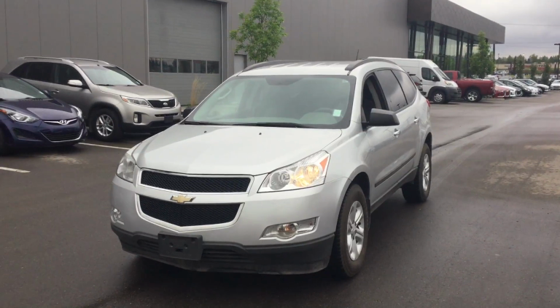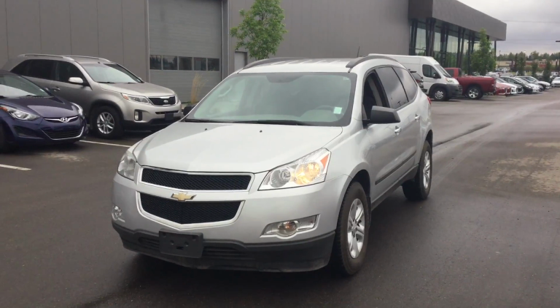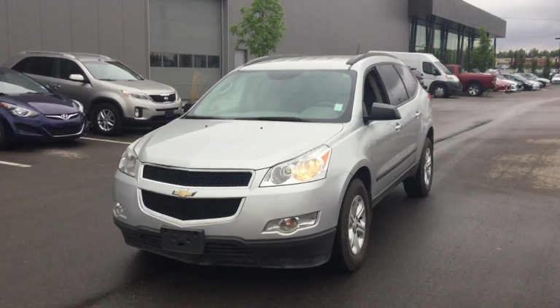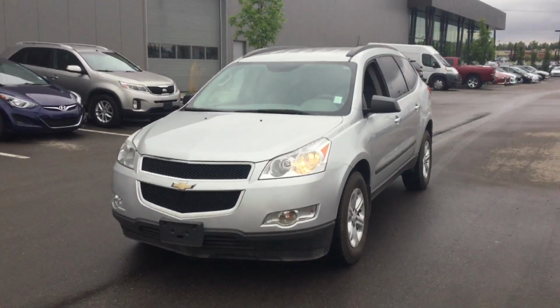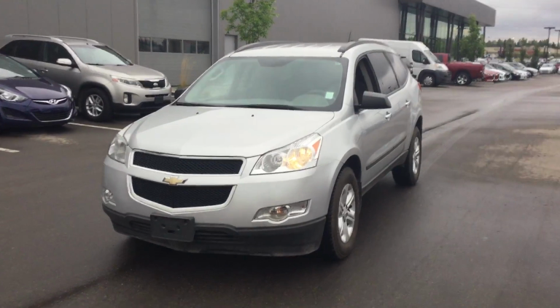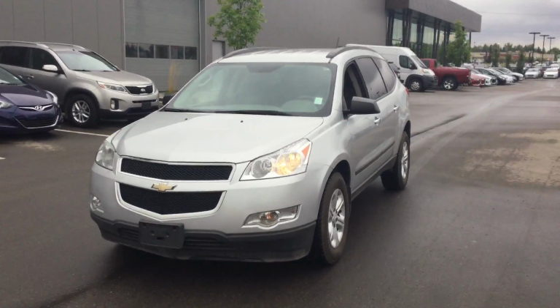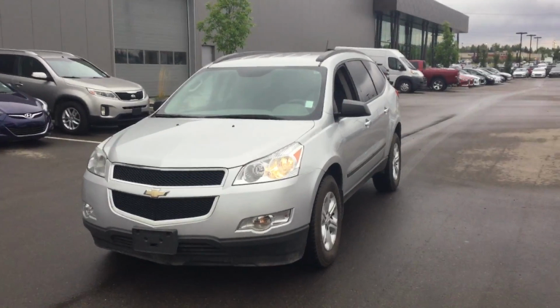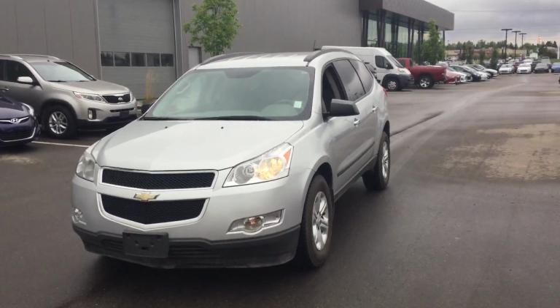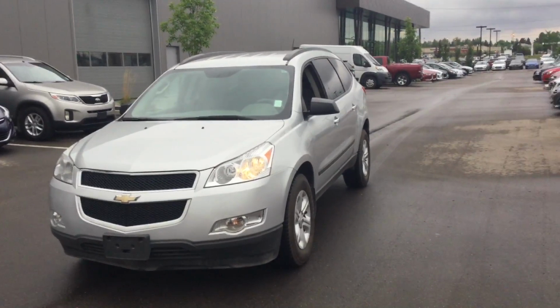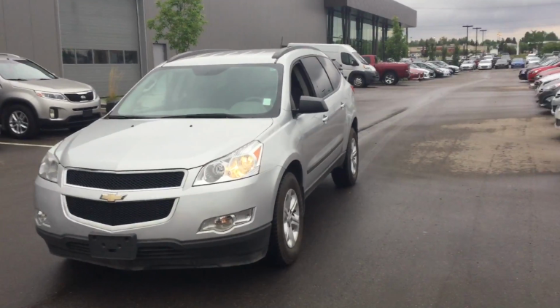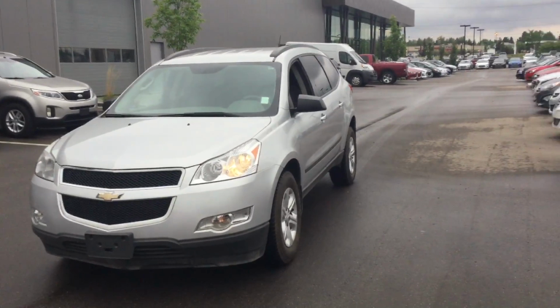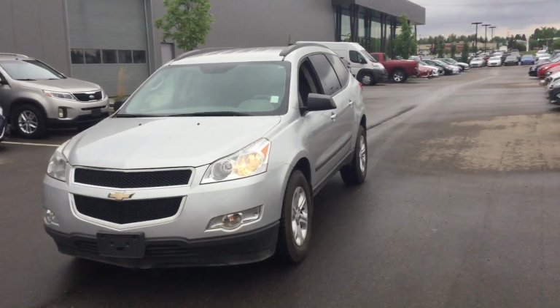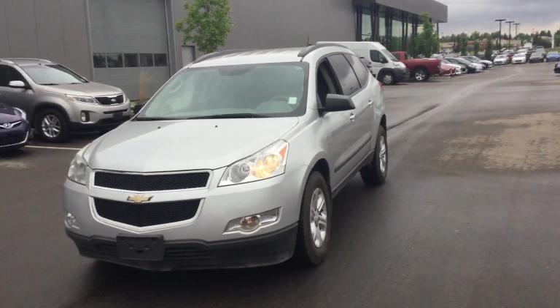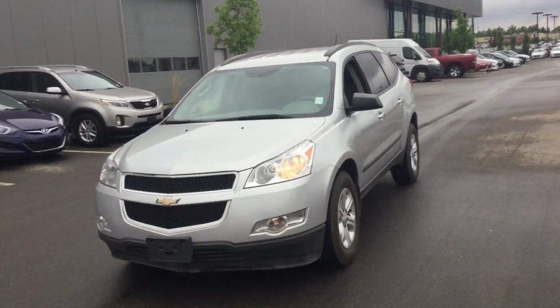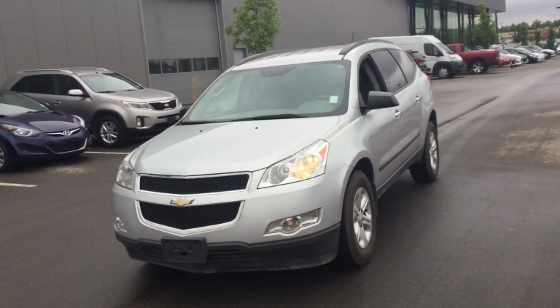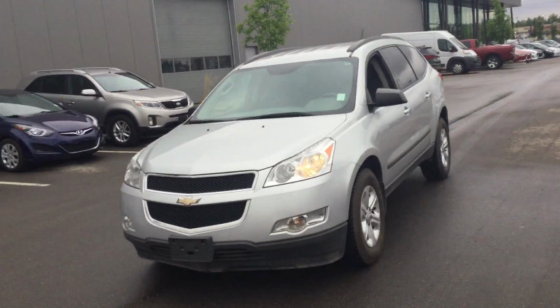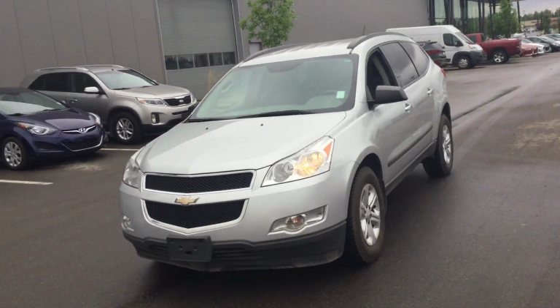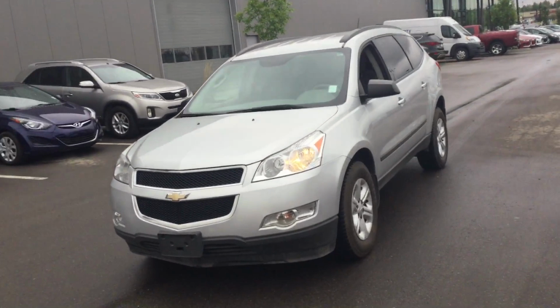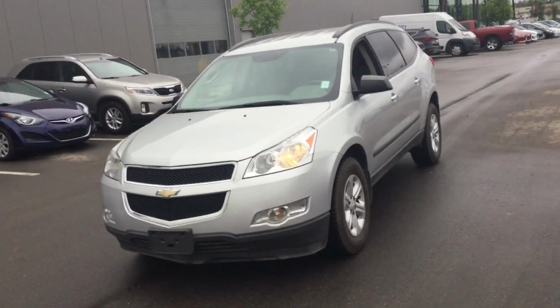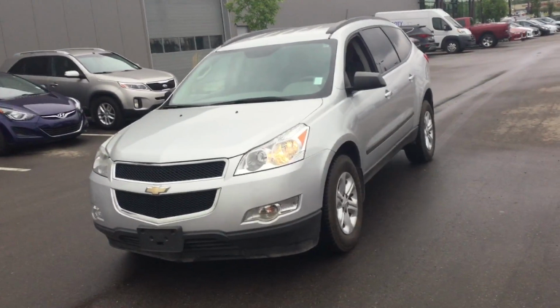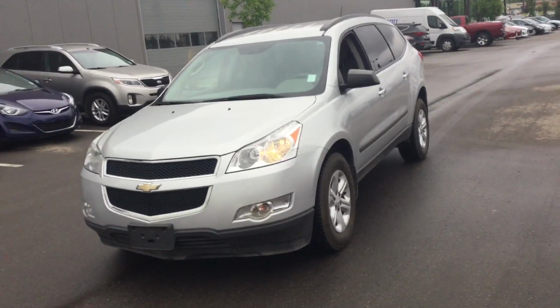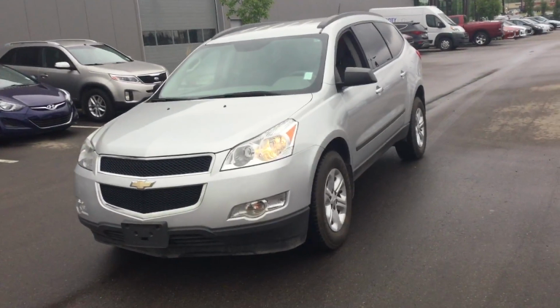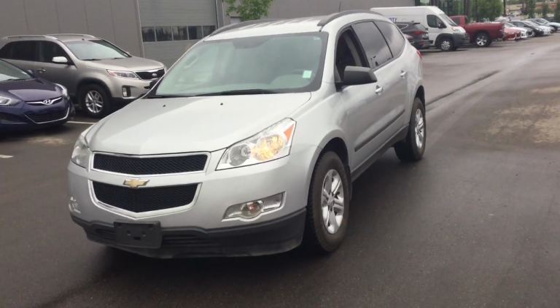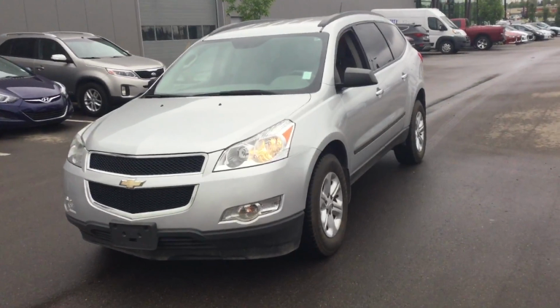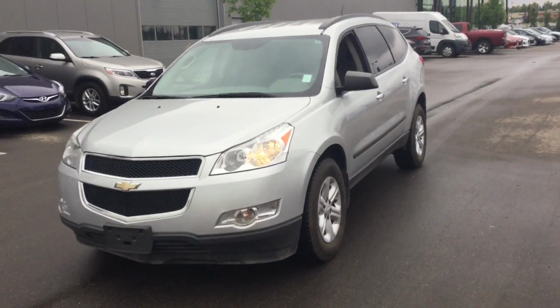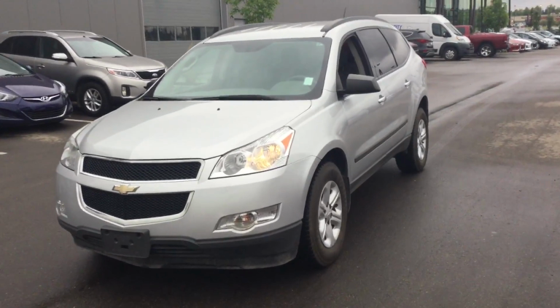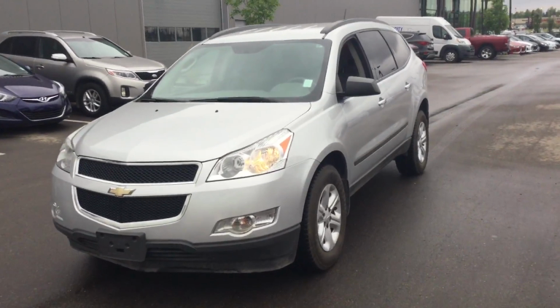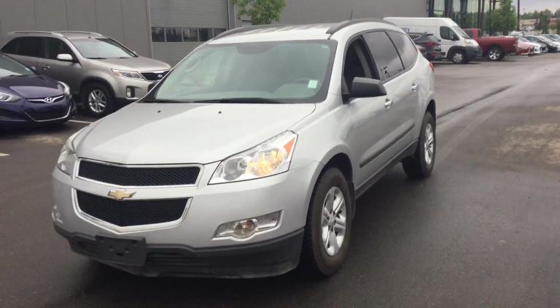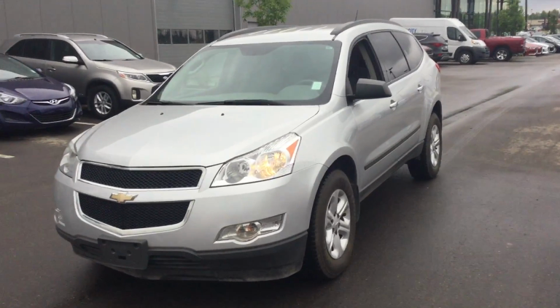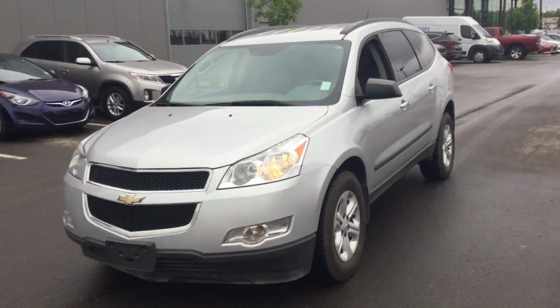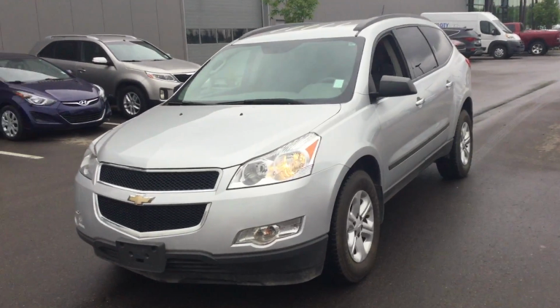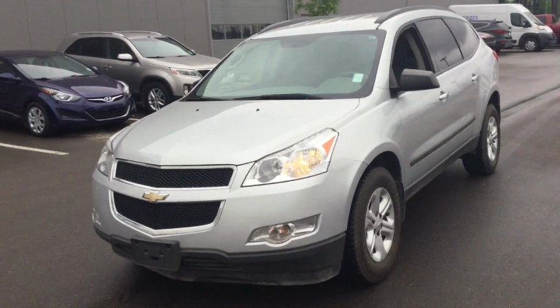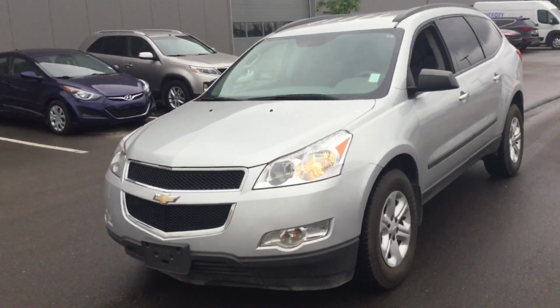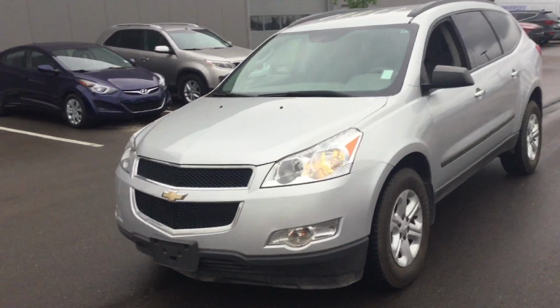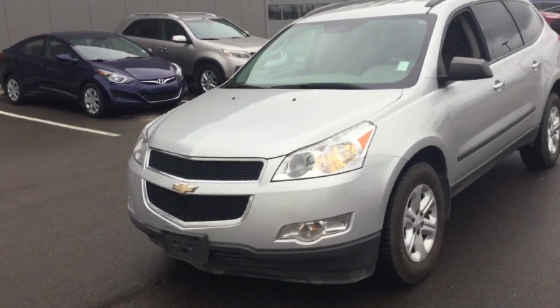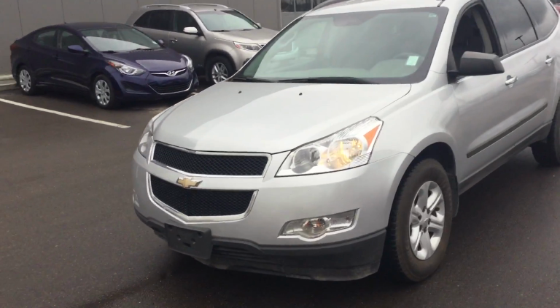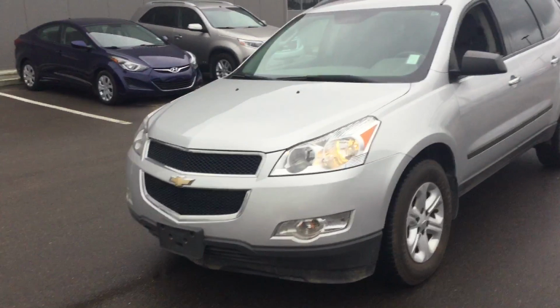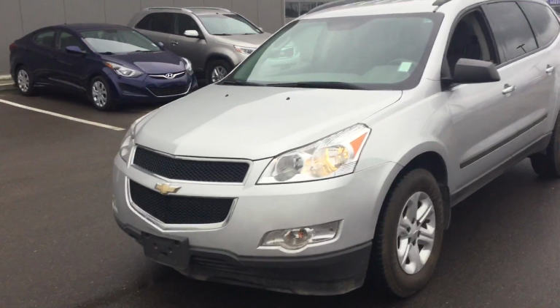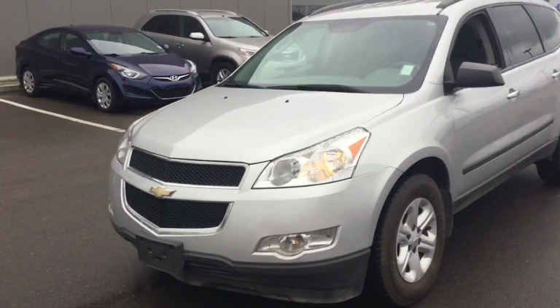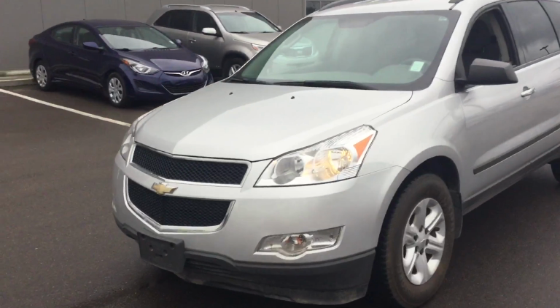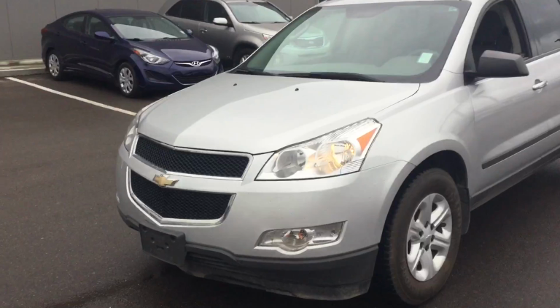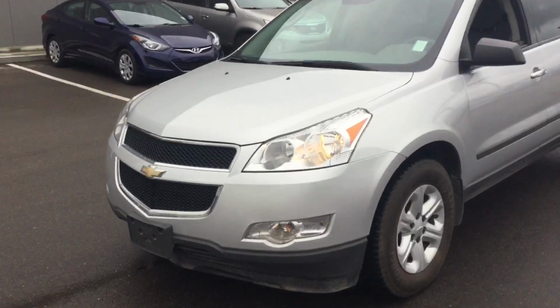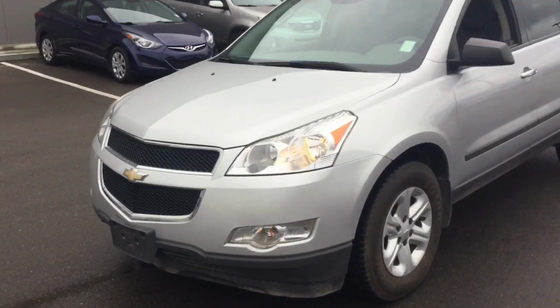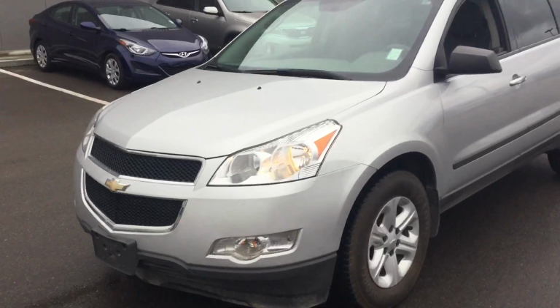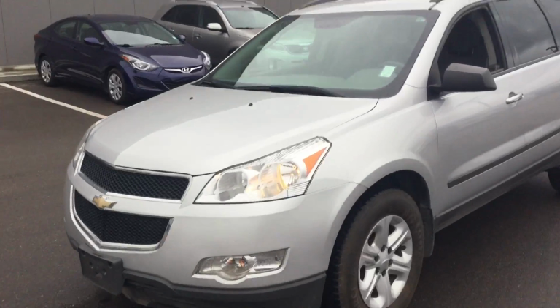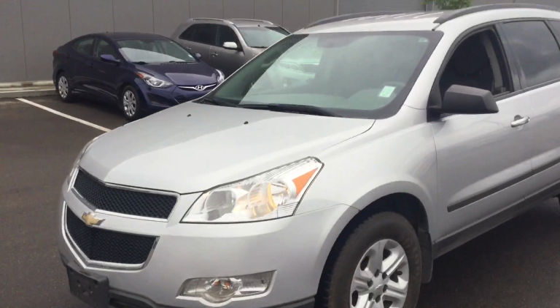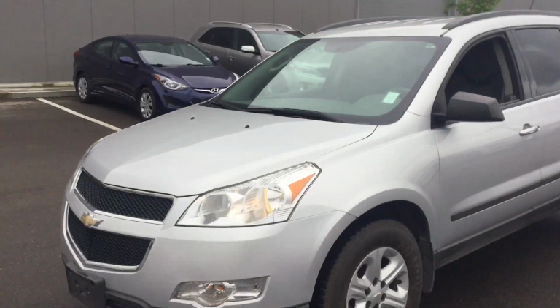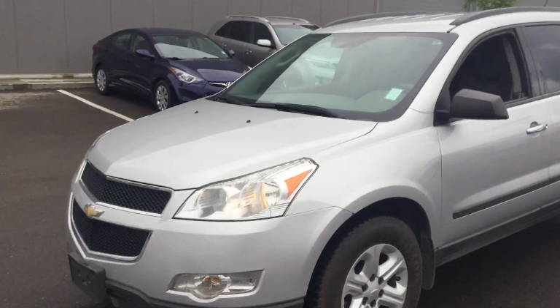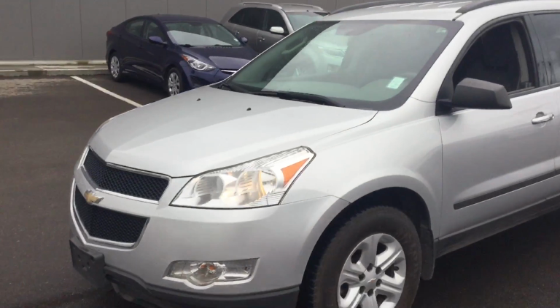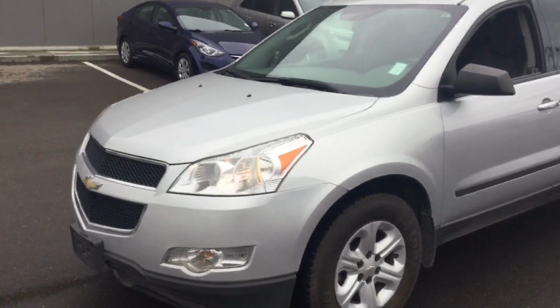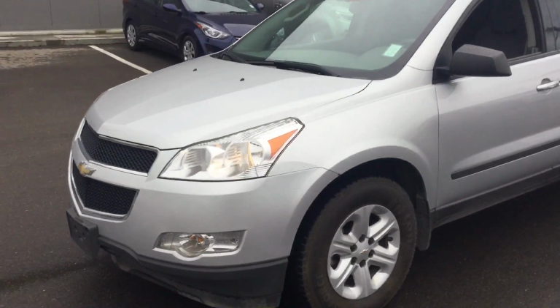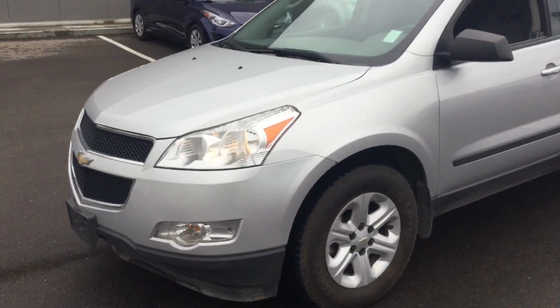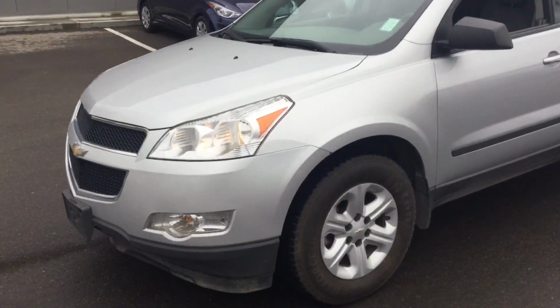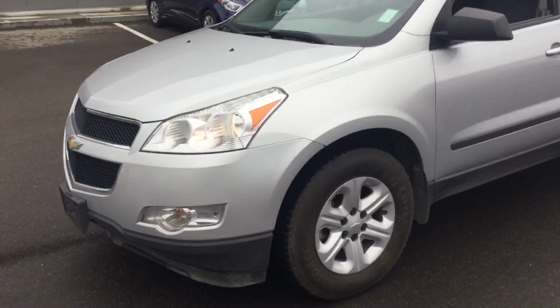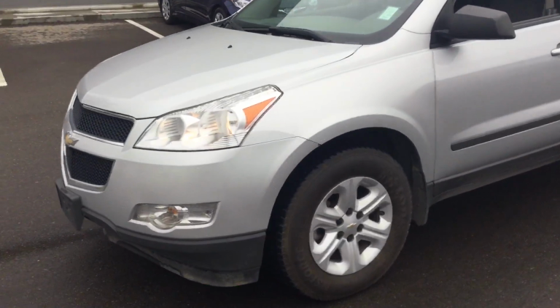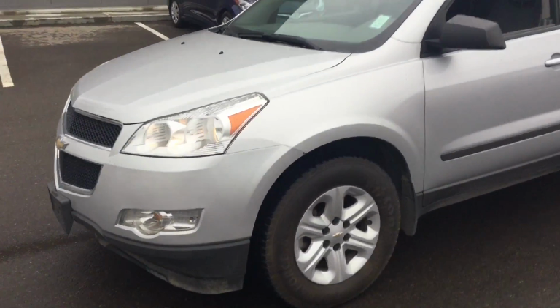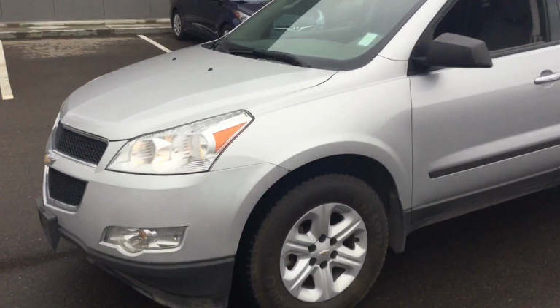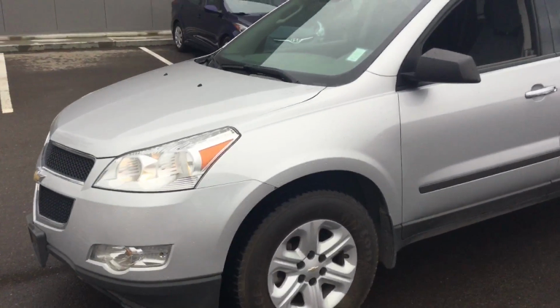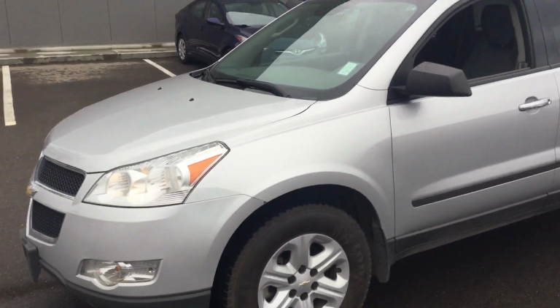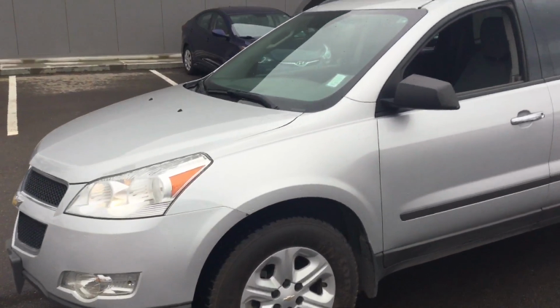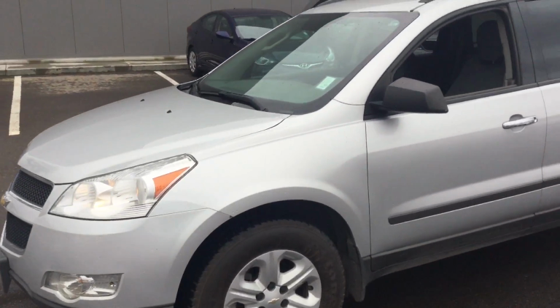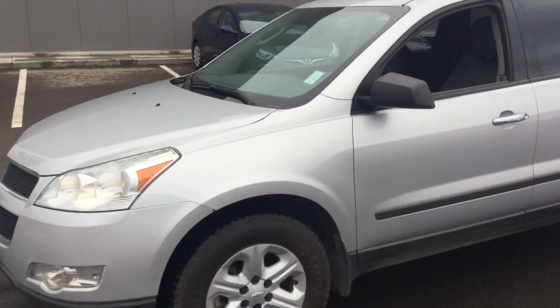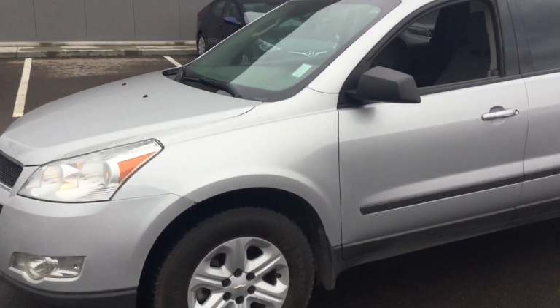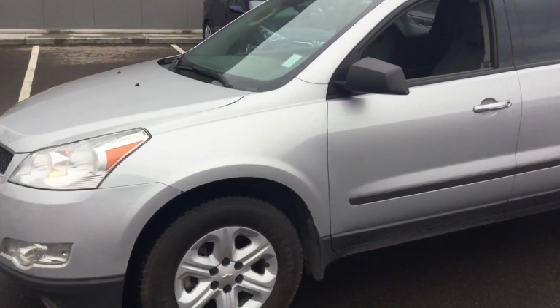Hello, how are you? This is Harun from River City Hyundai. I'm here to show you our 2011 Silver Traverse LS.